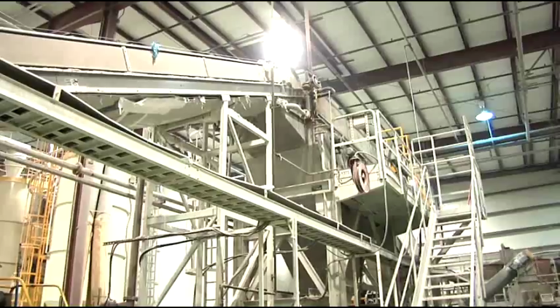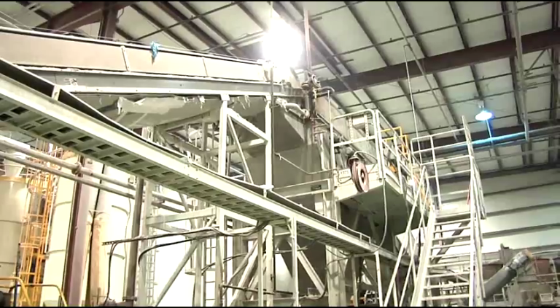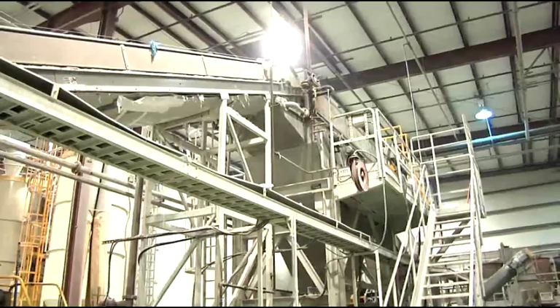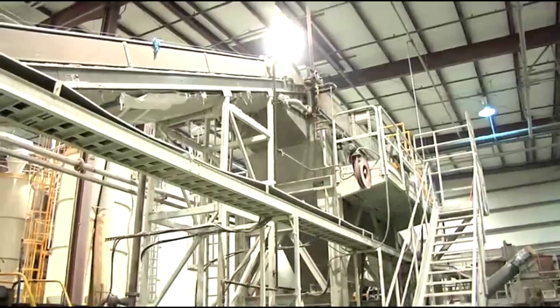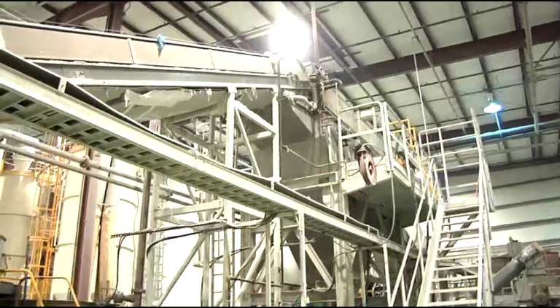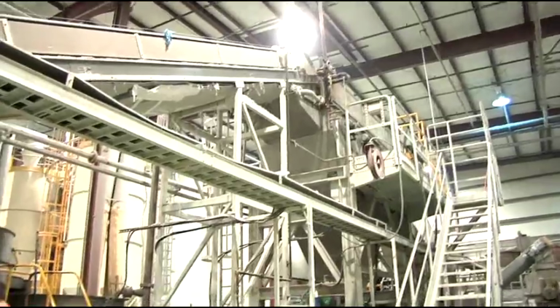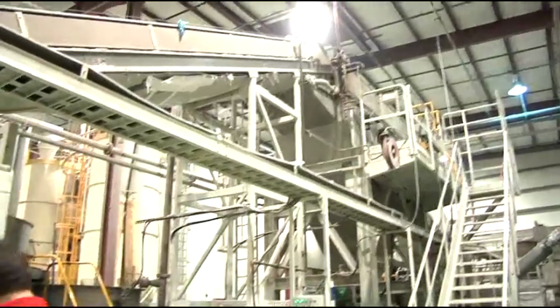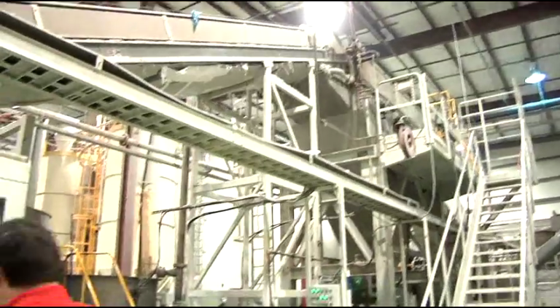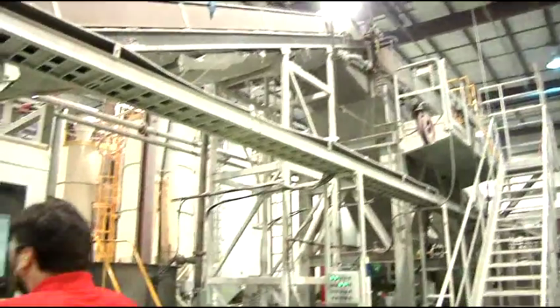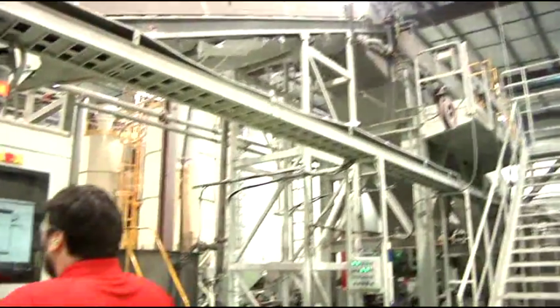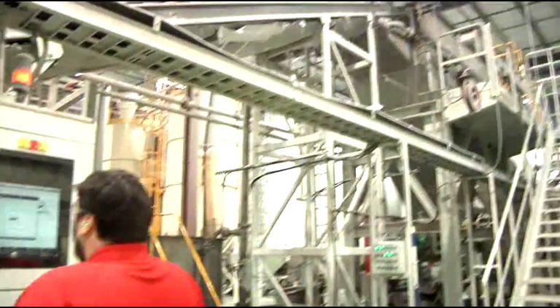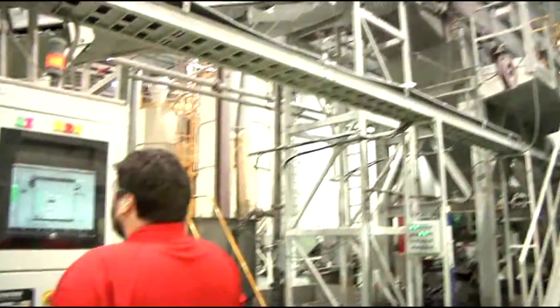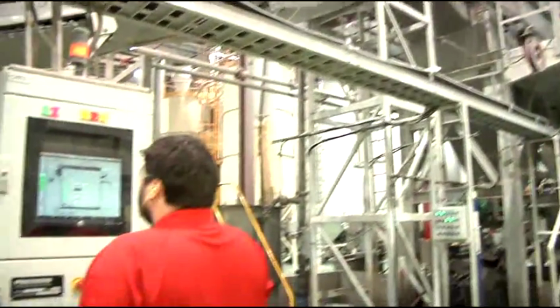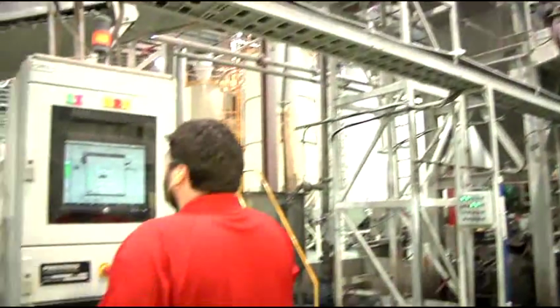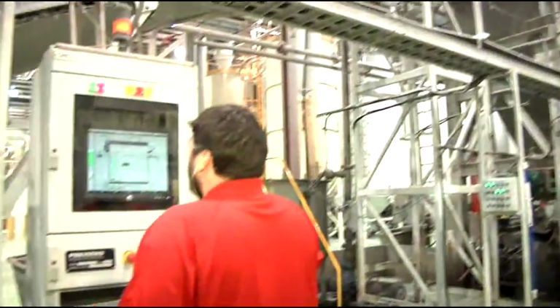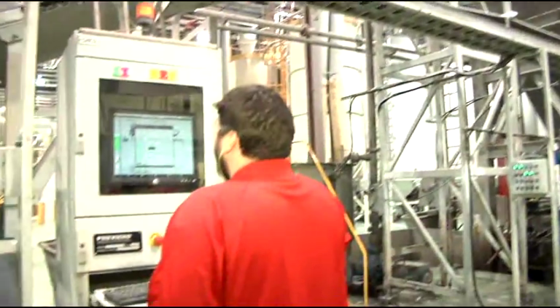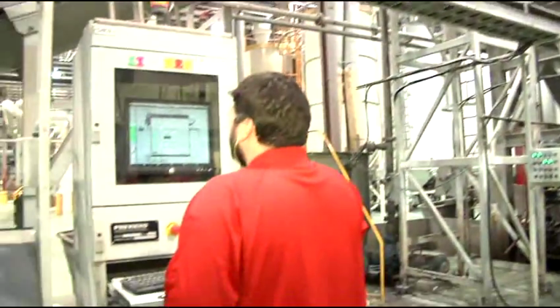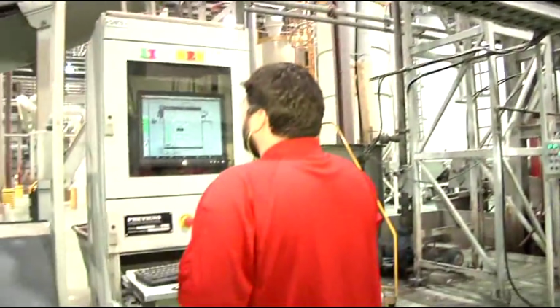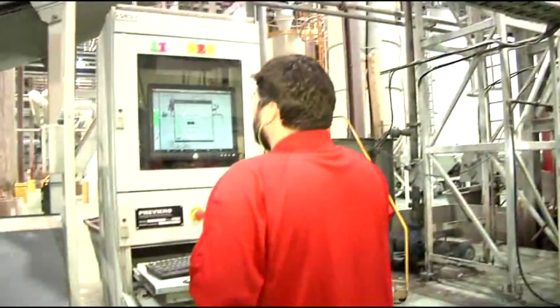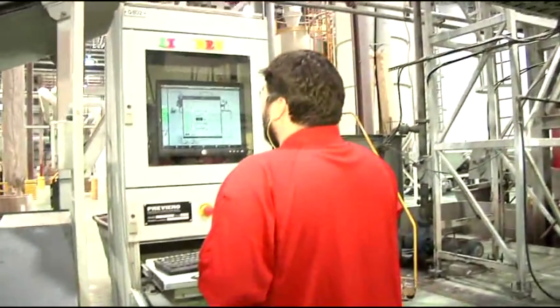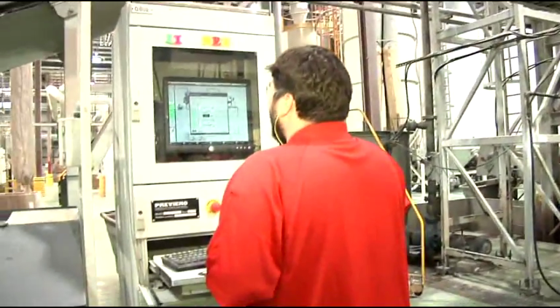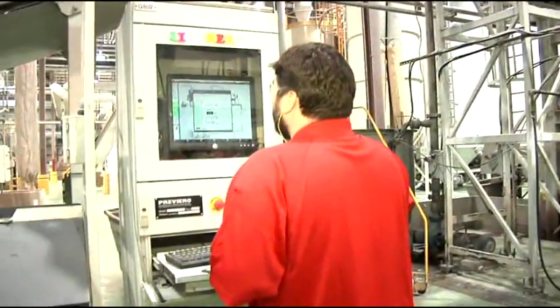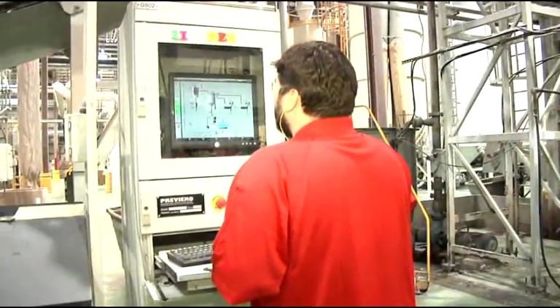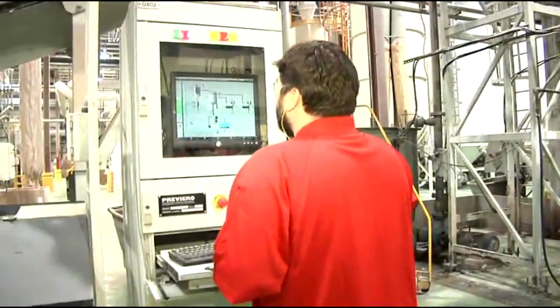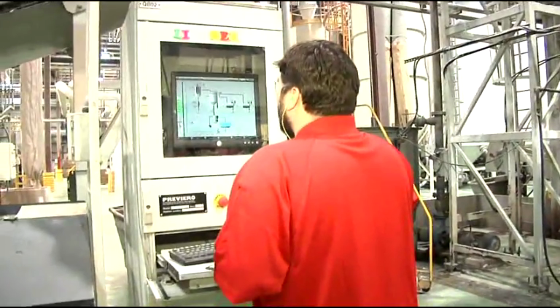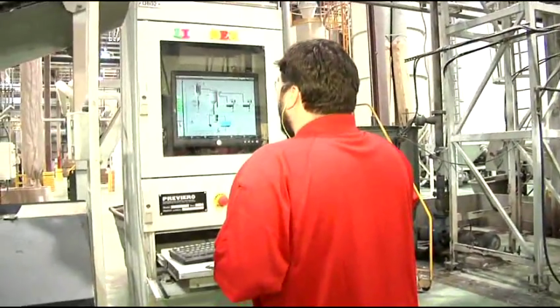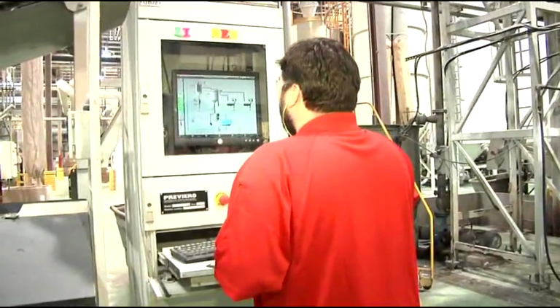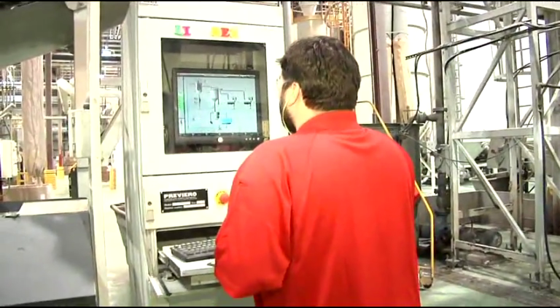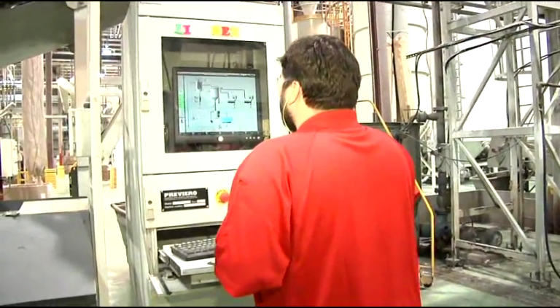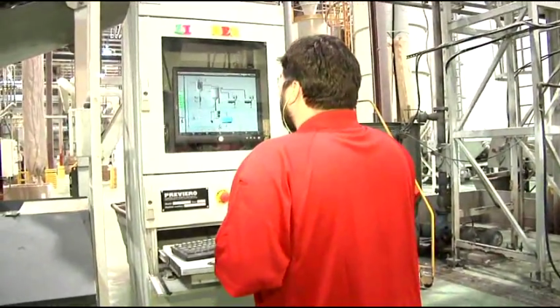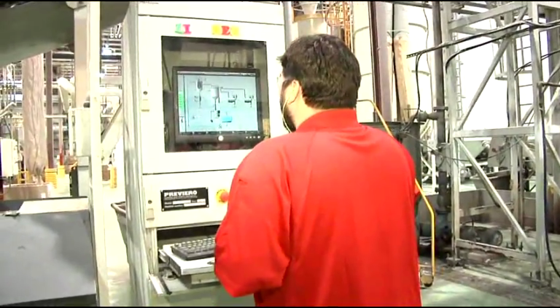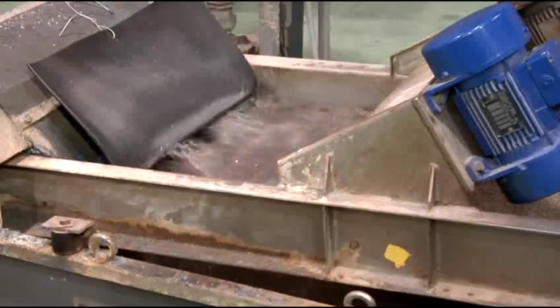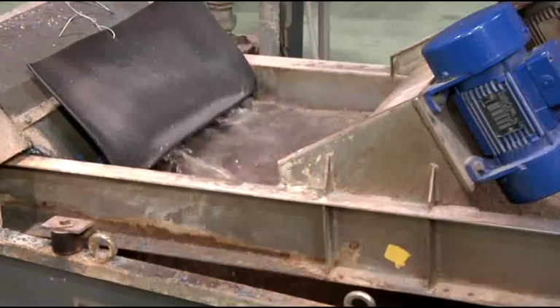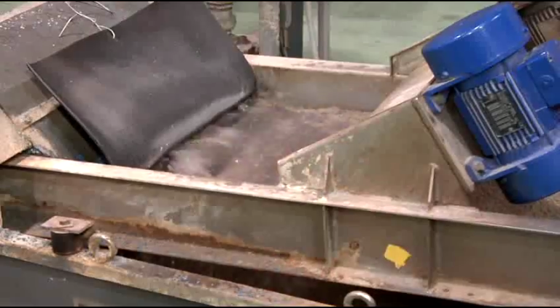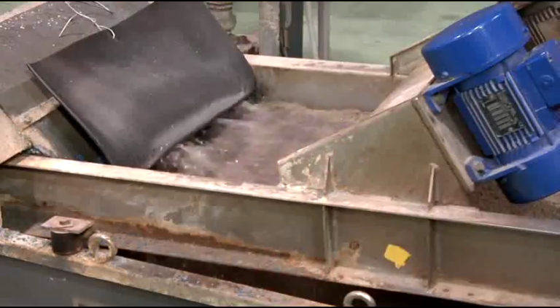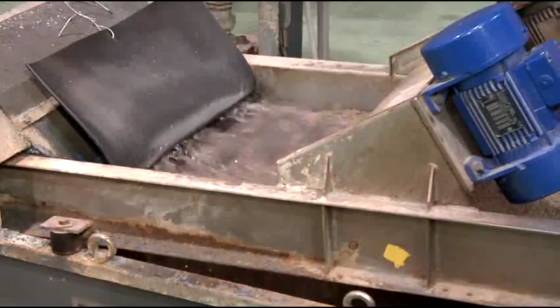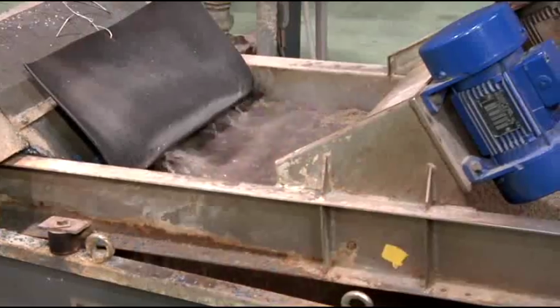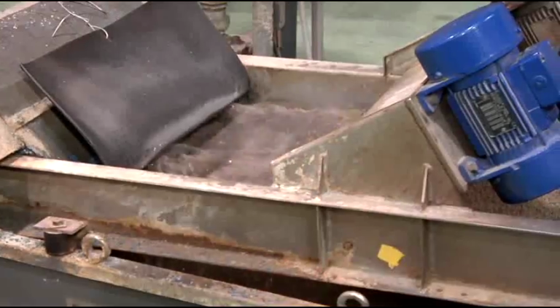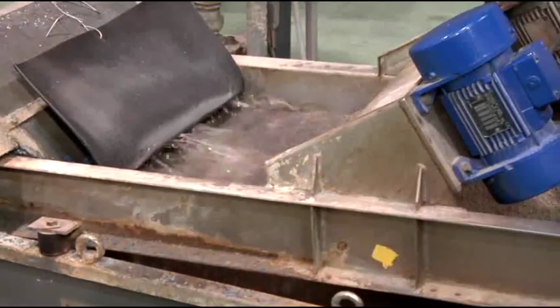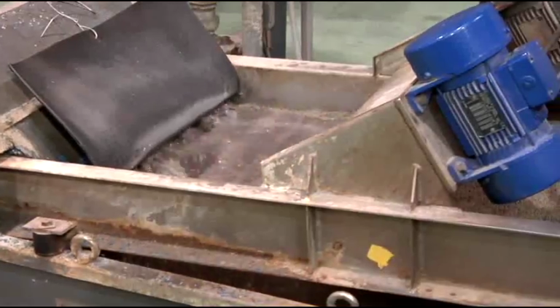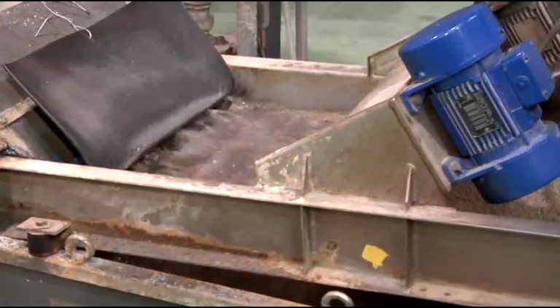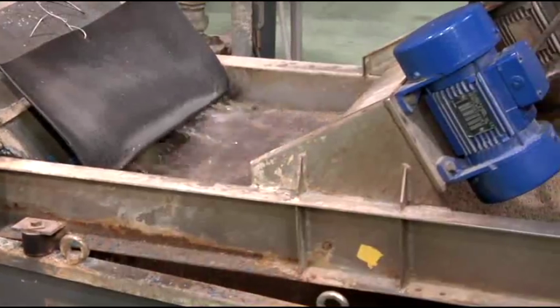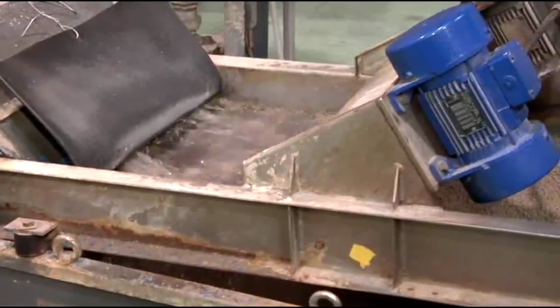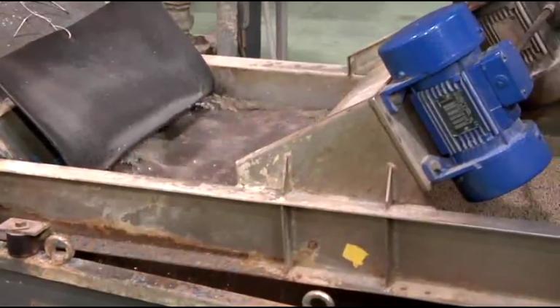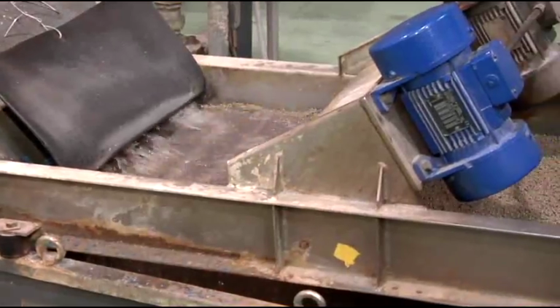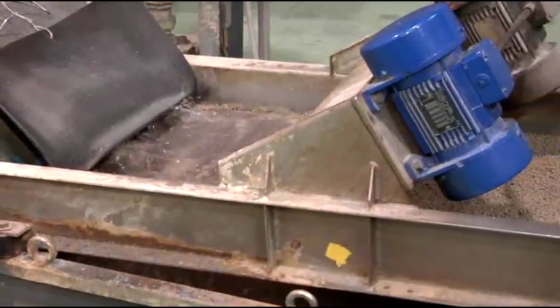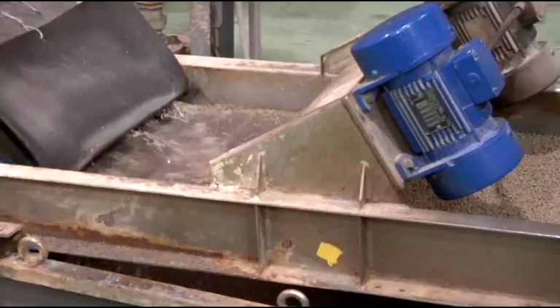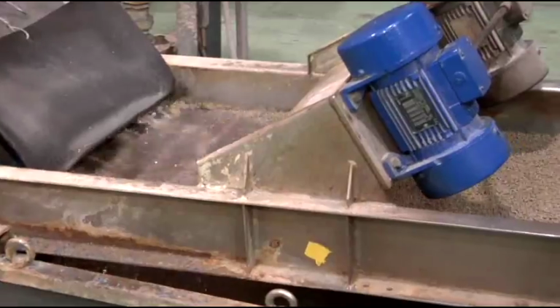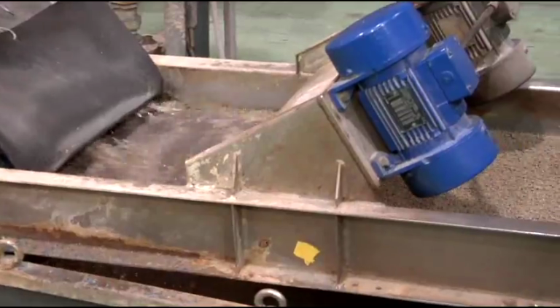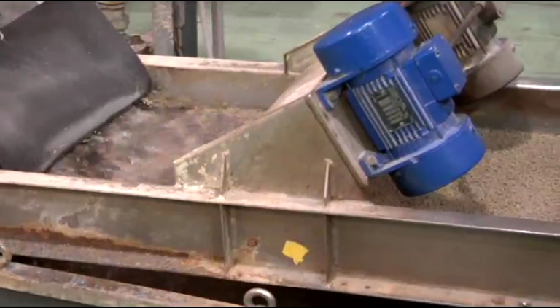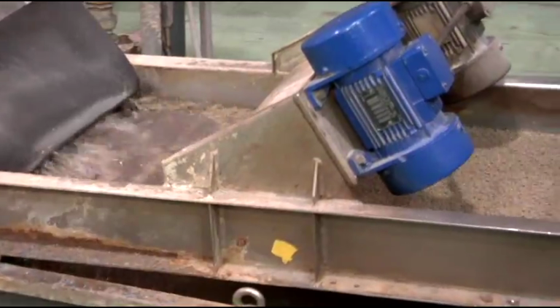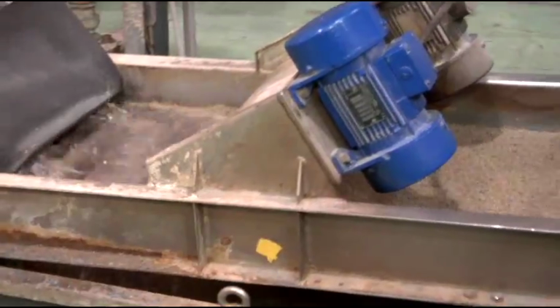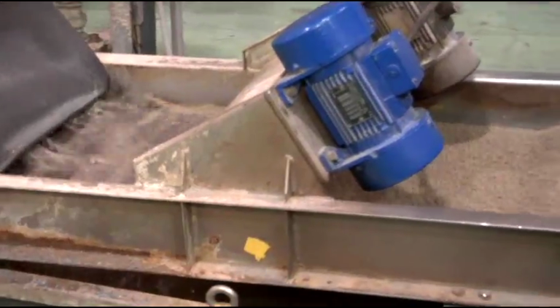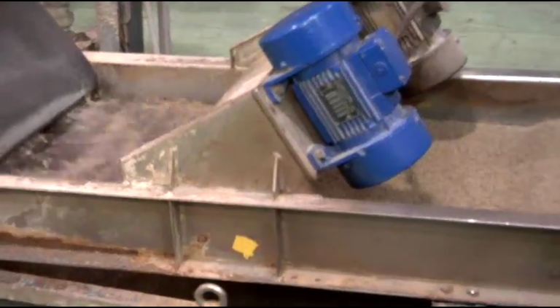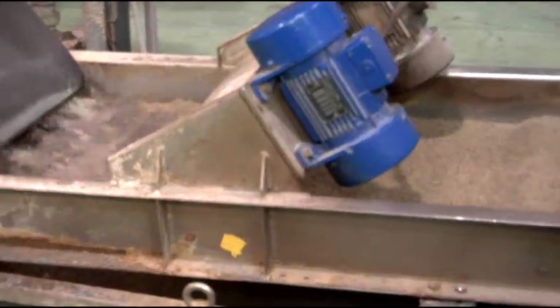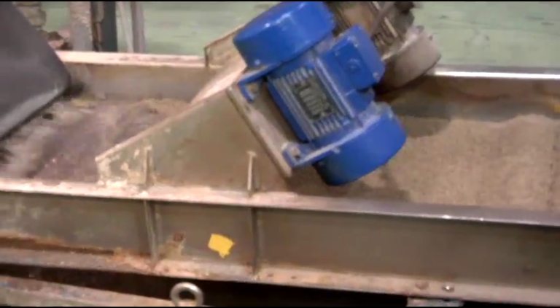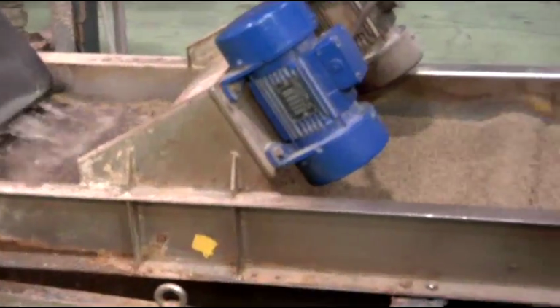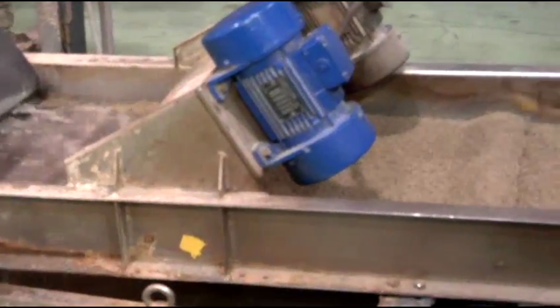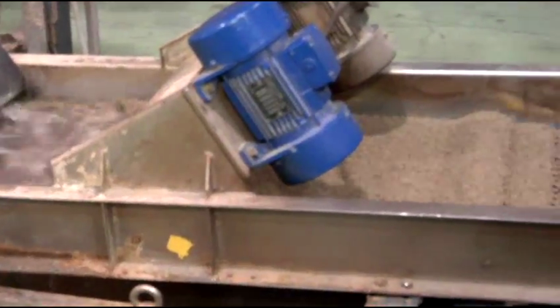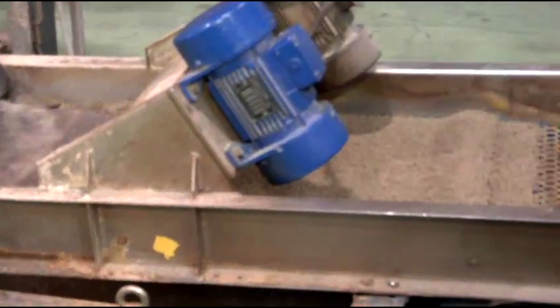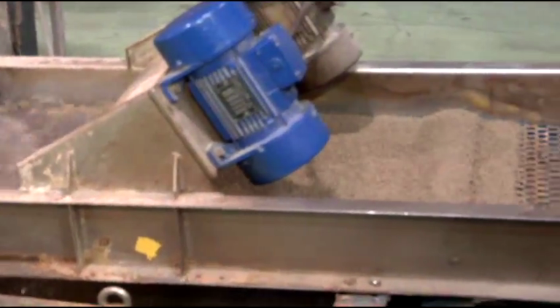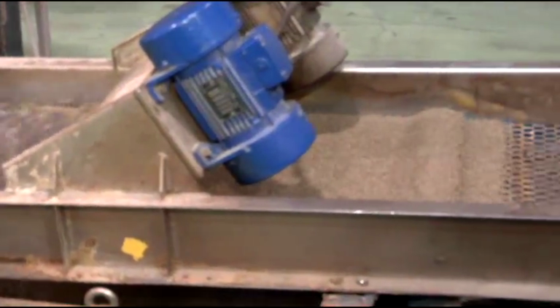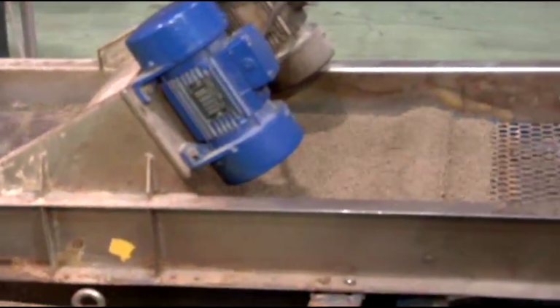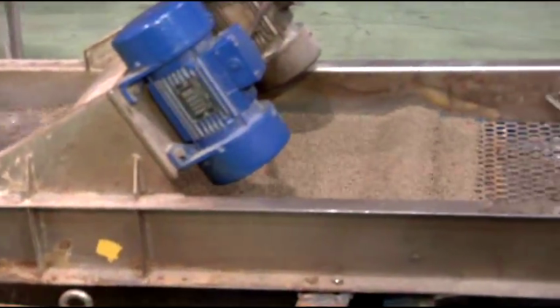After the plastic has been sorted, it begins the melting process. It goes through a series of filters, and then it's pelletized.